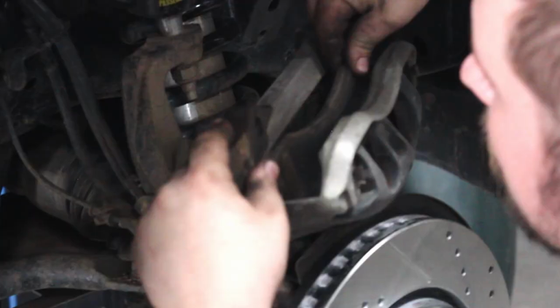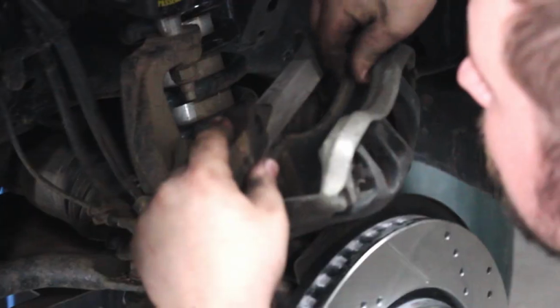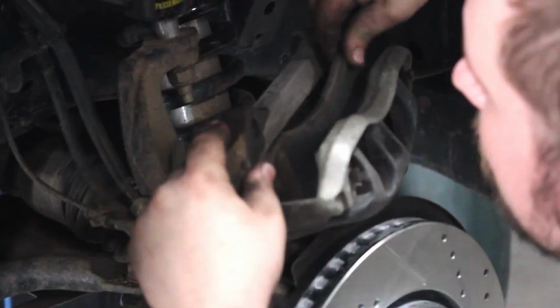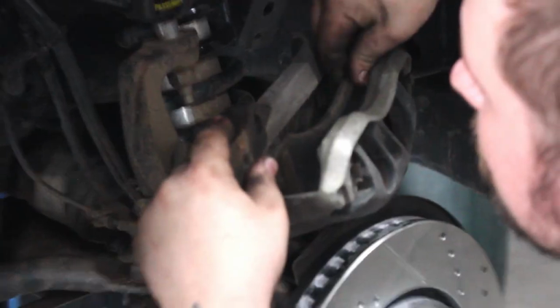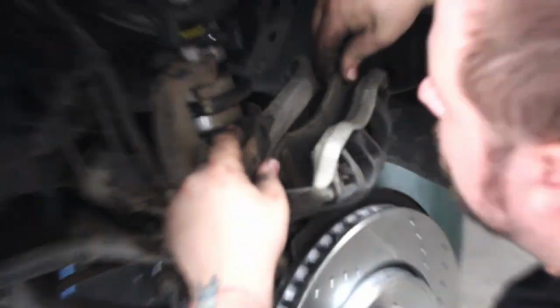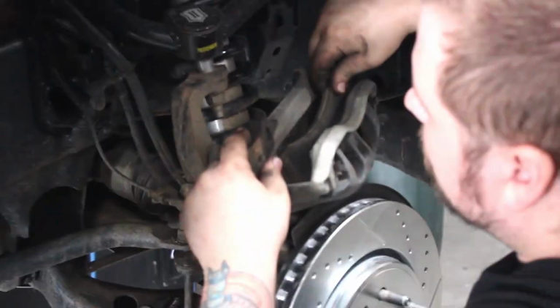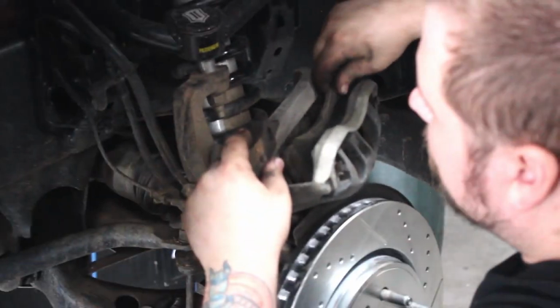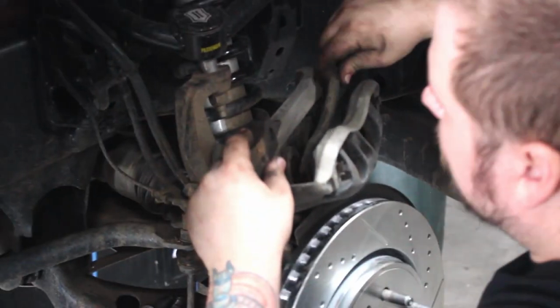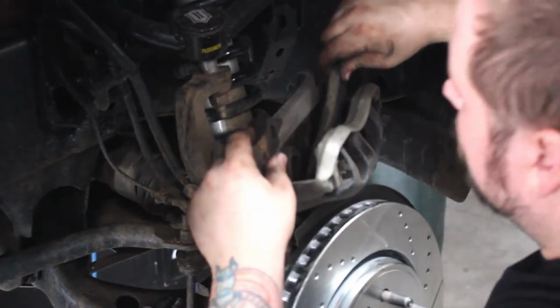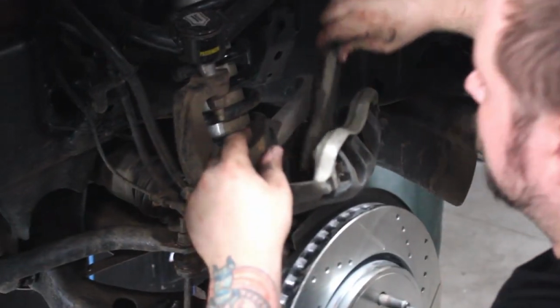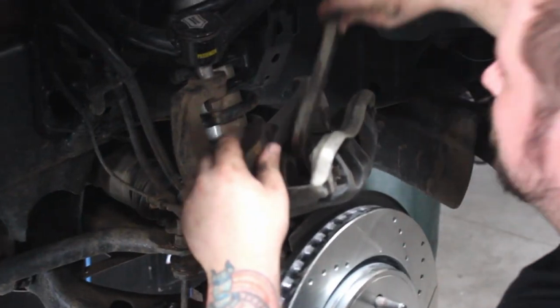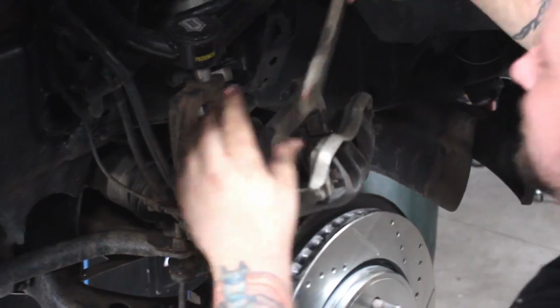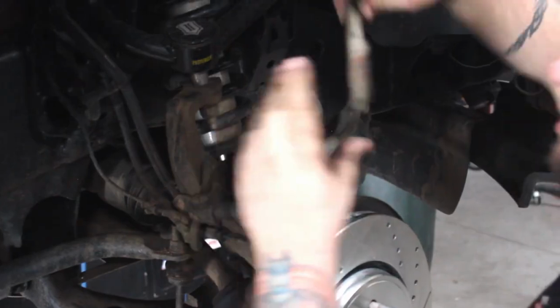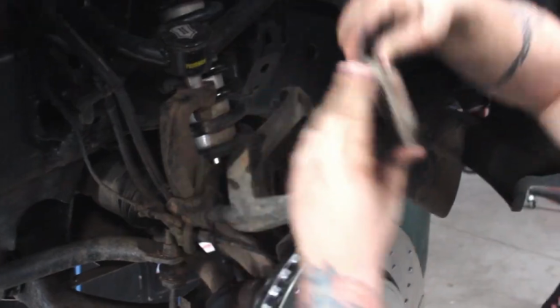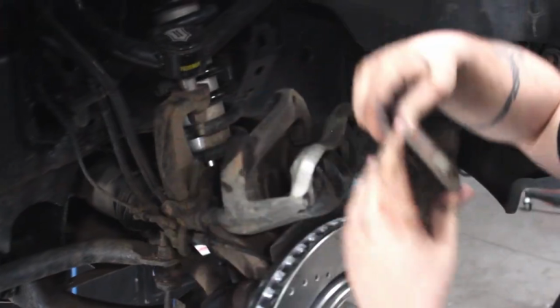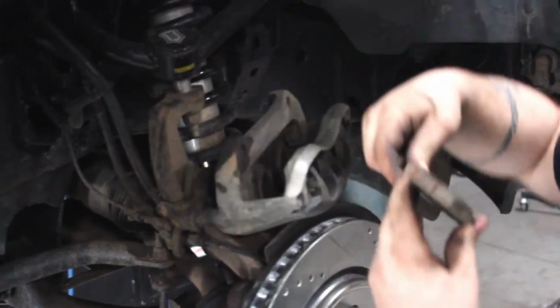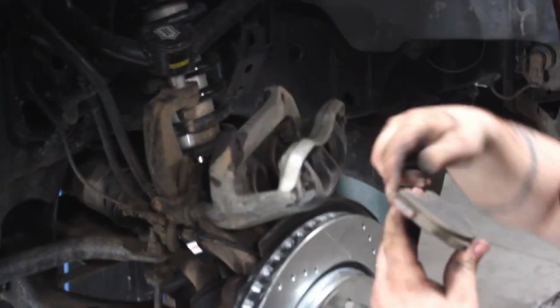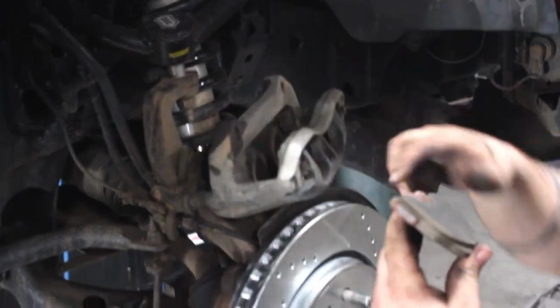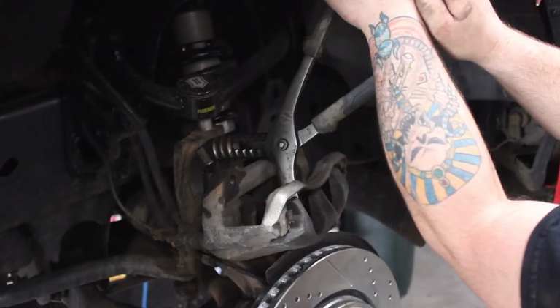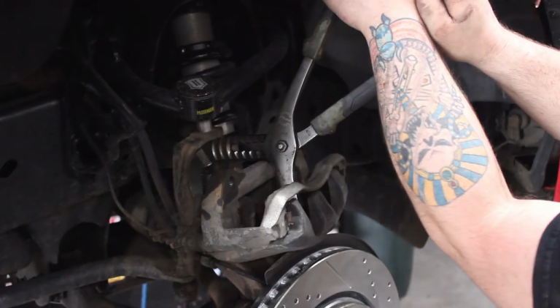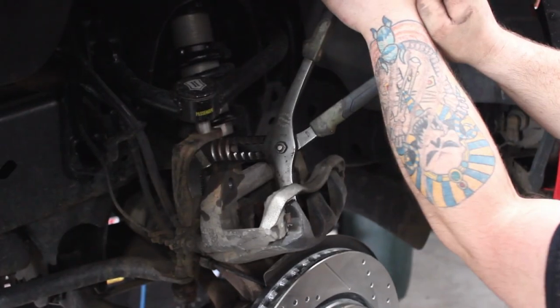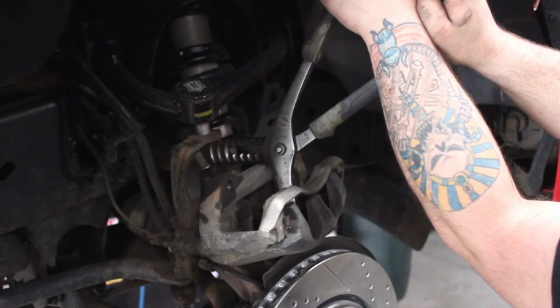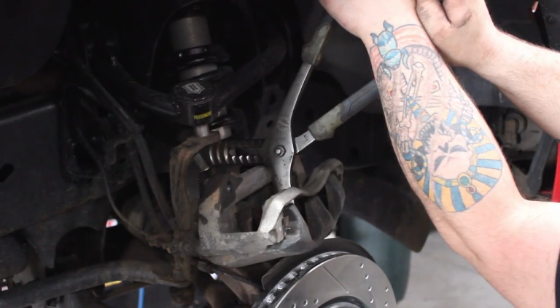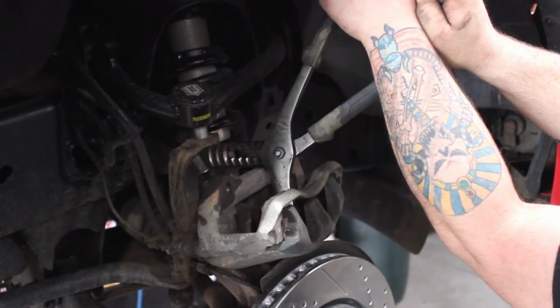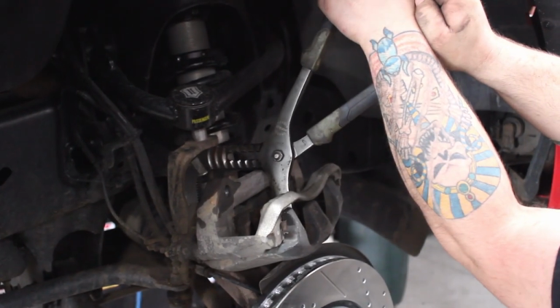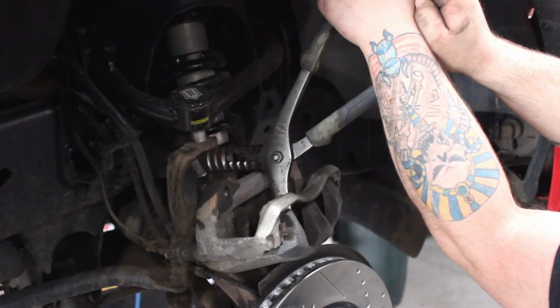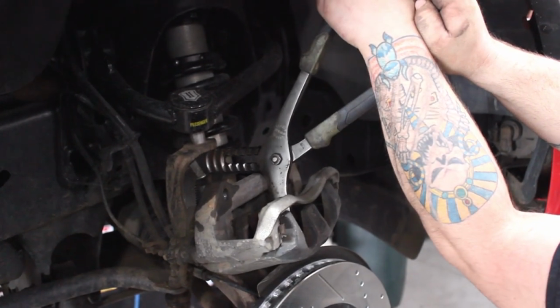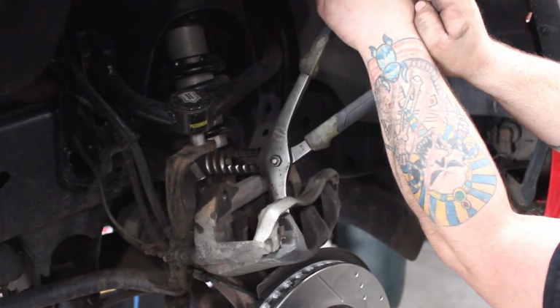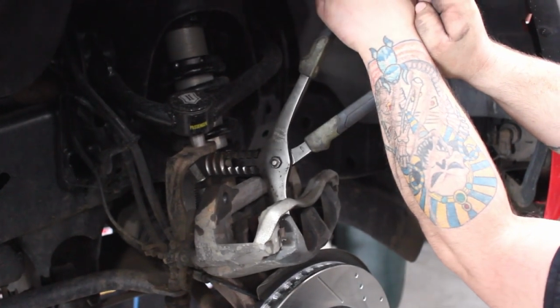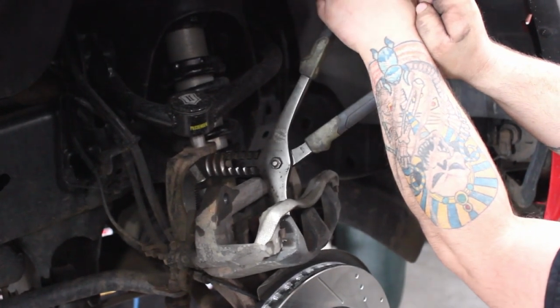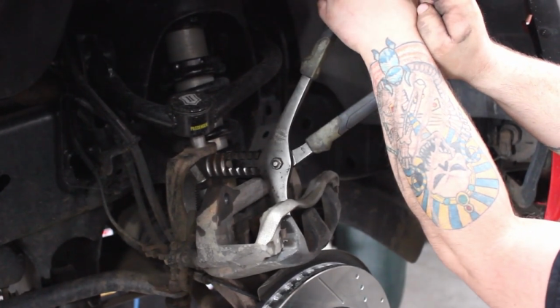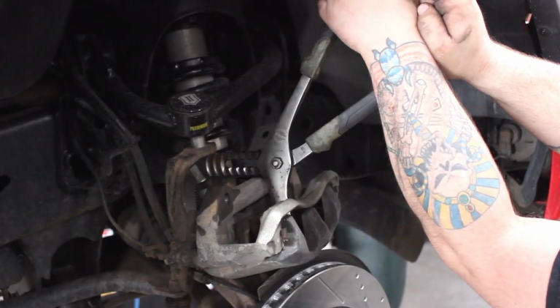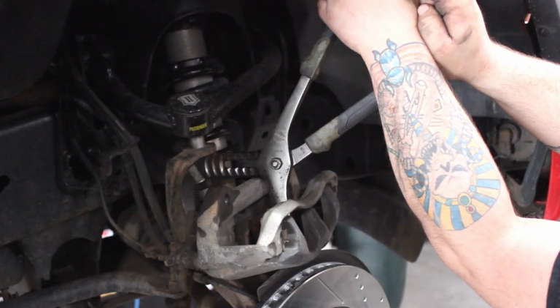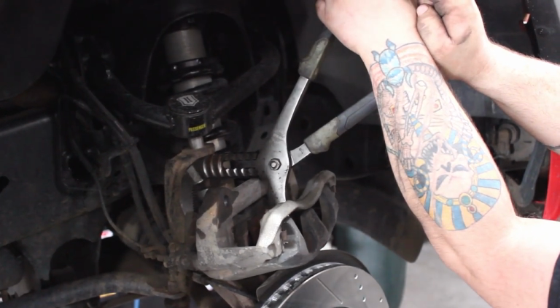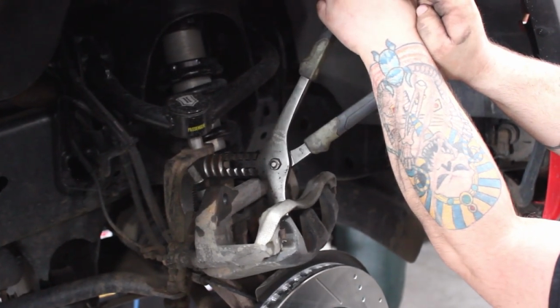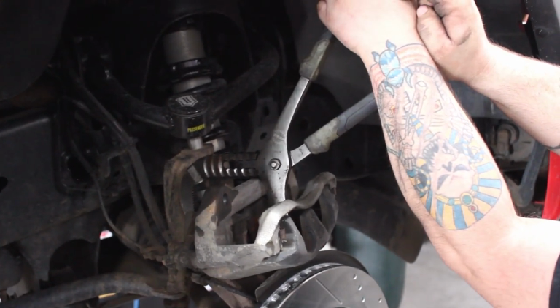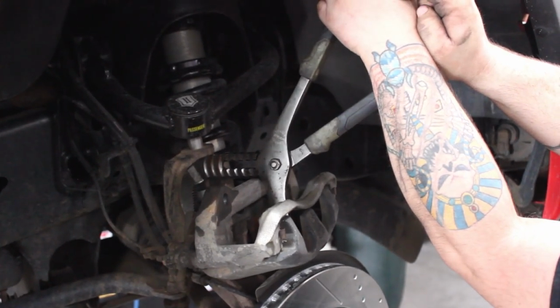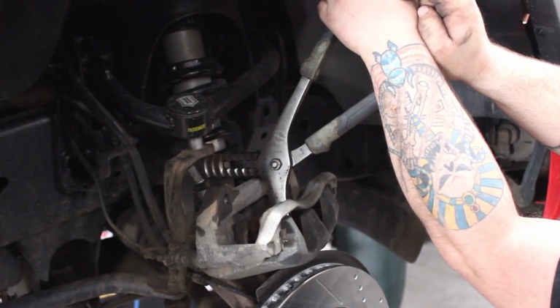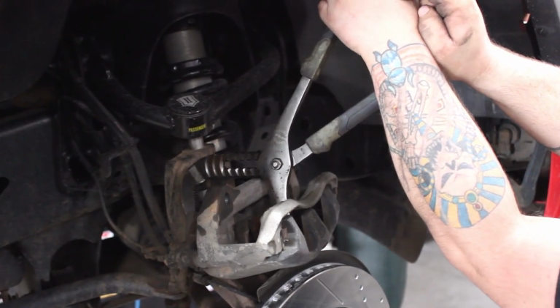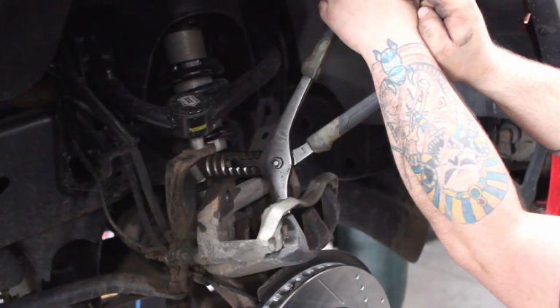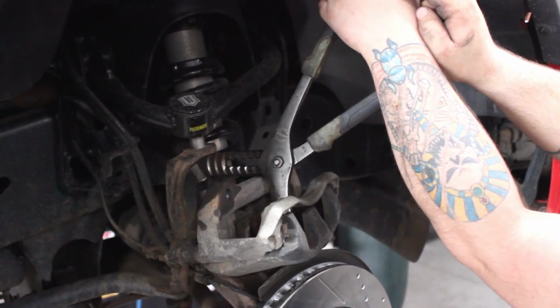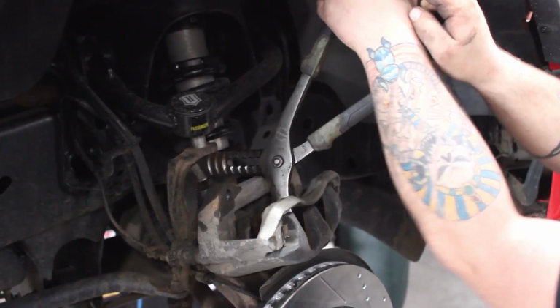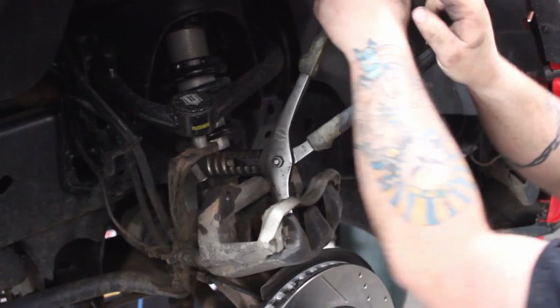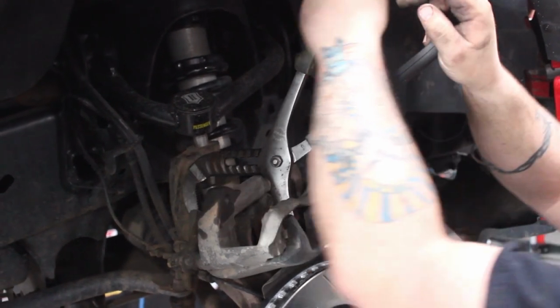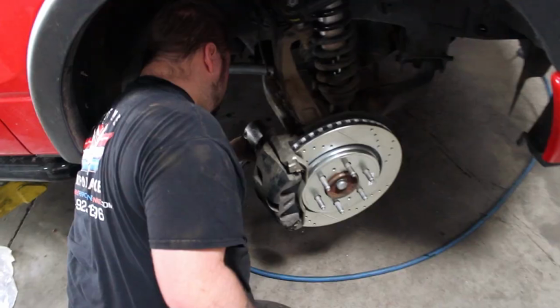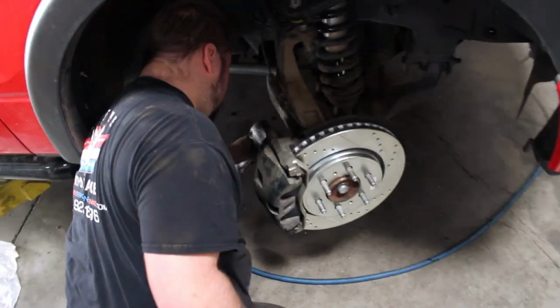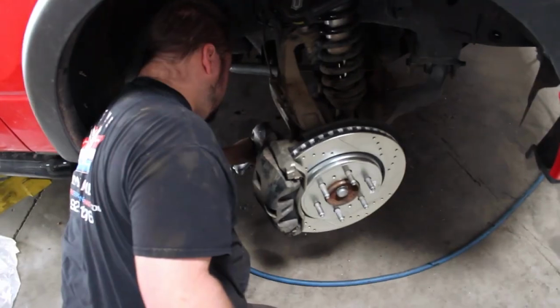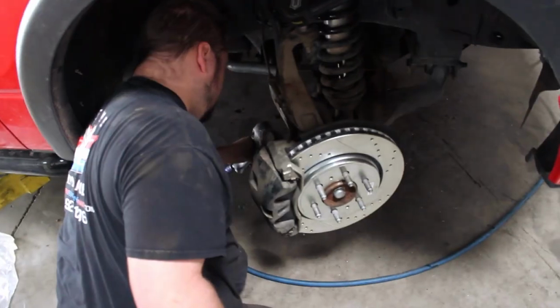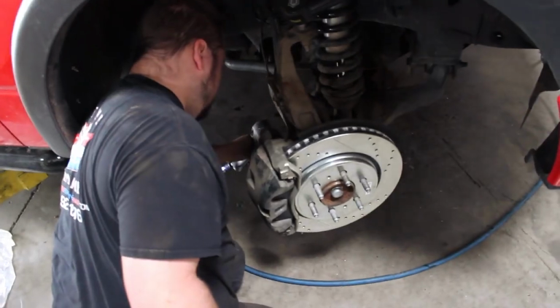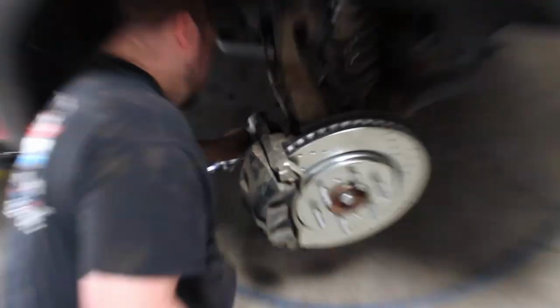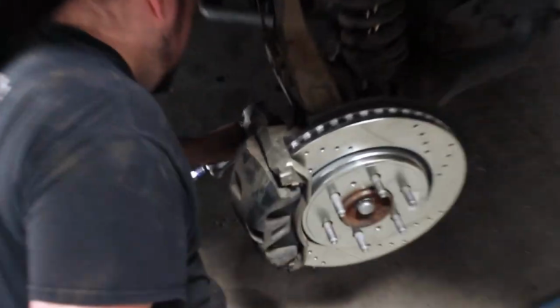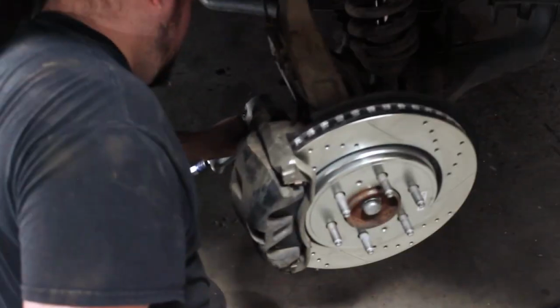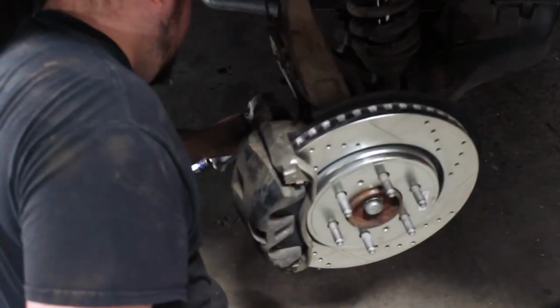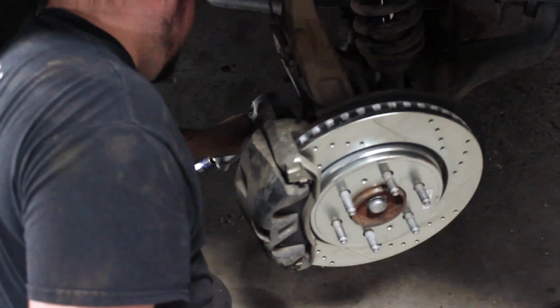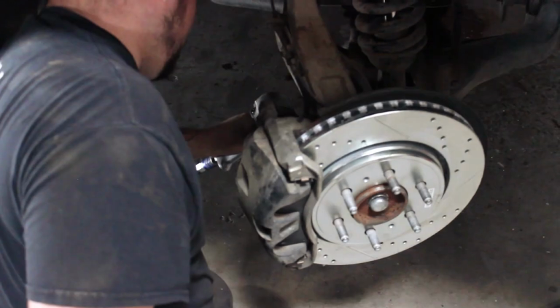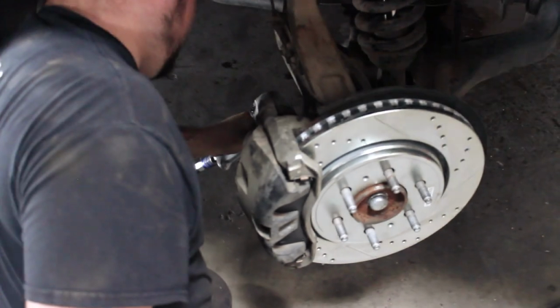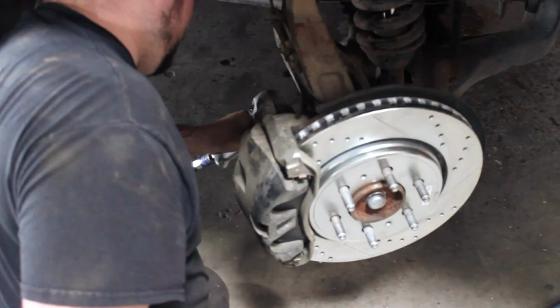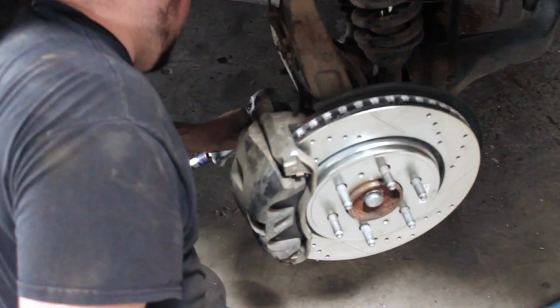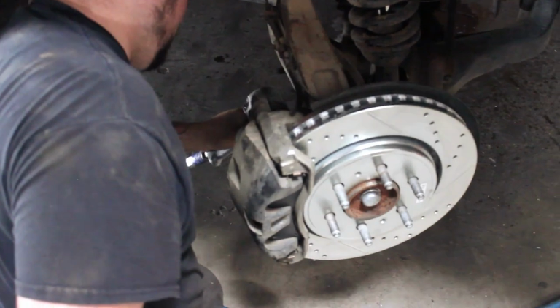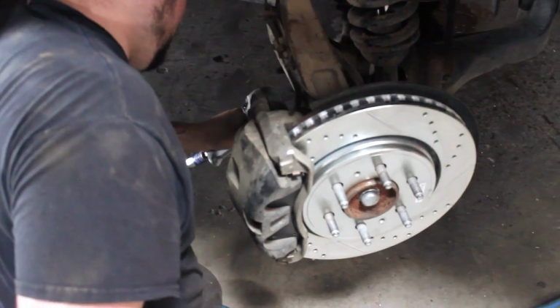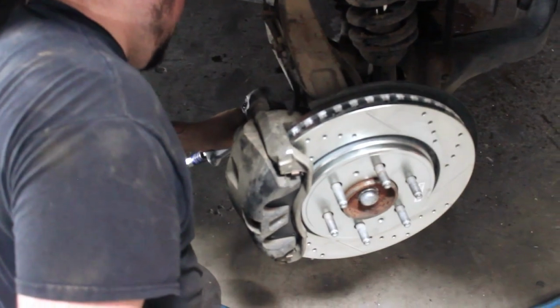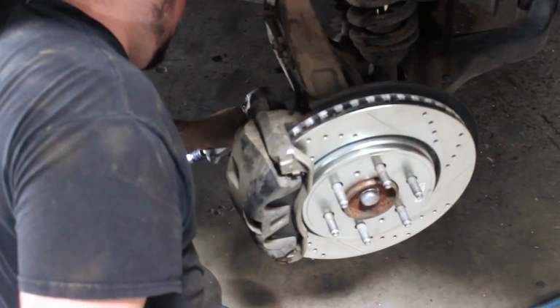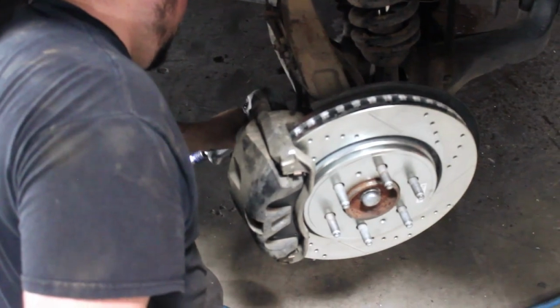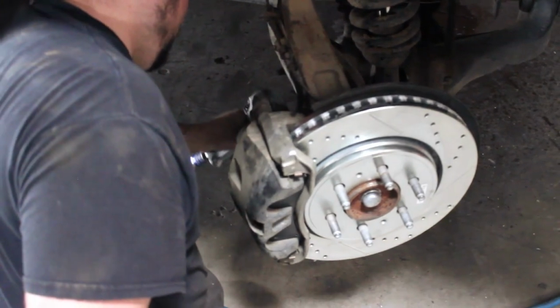Remove the old pads, compress the pistons, and install the new pads. Then the caliper can be bolted back on the rotor.